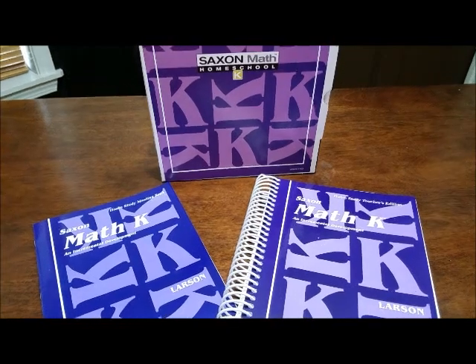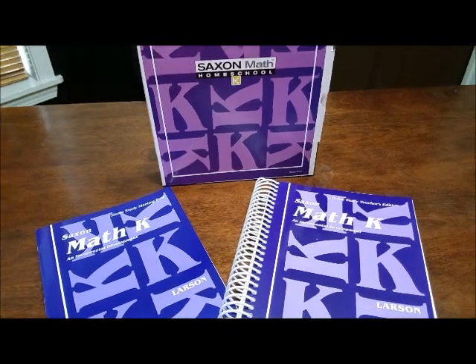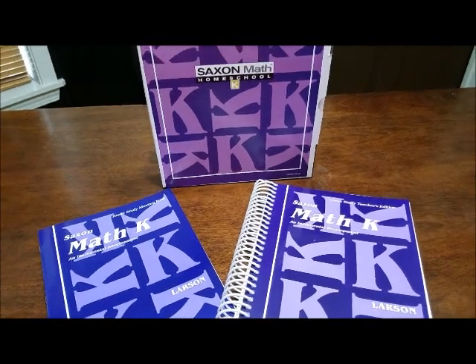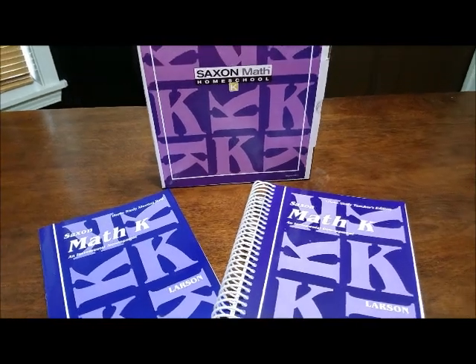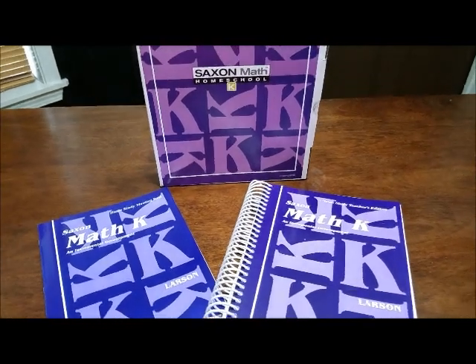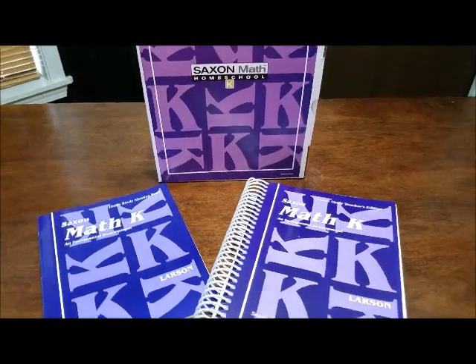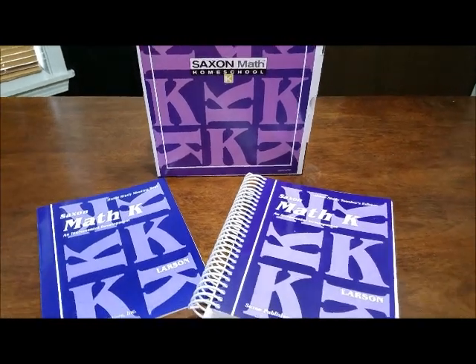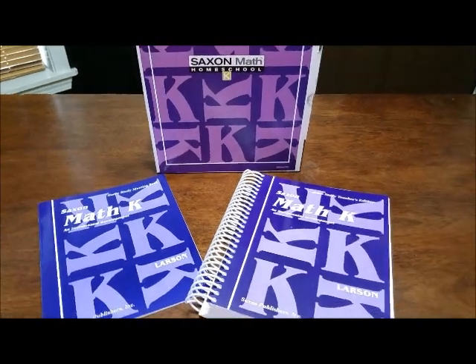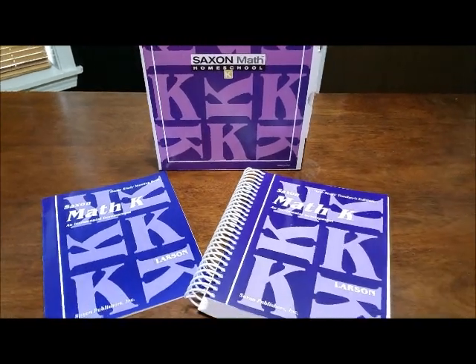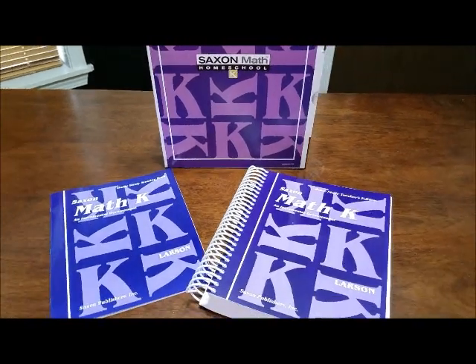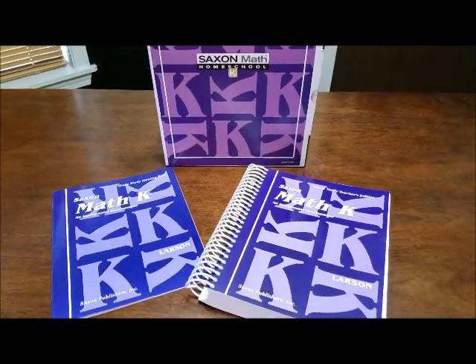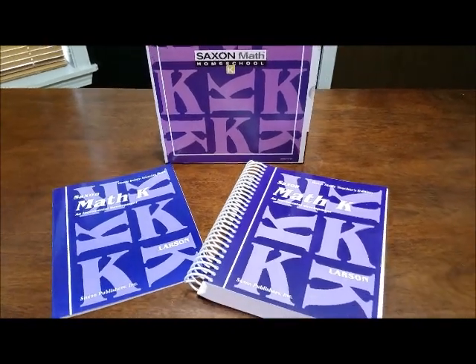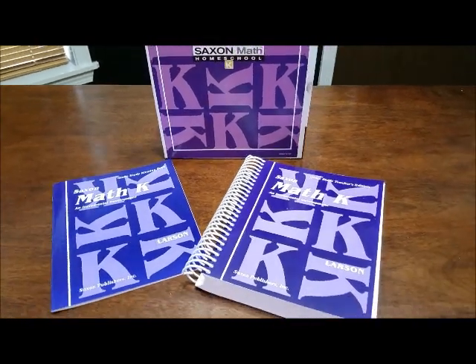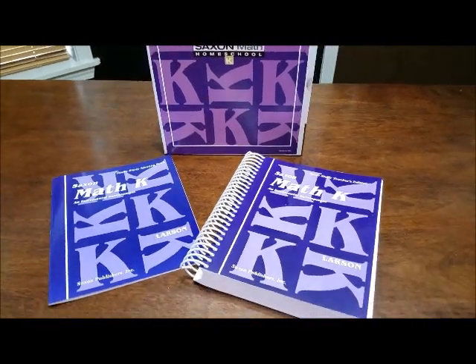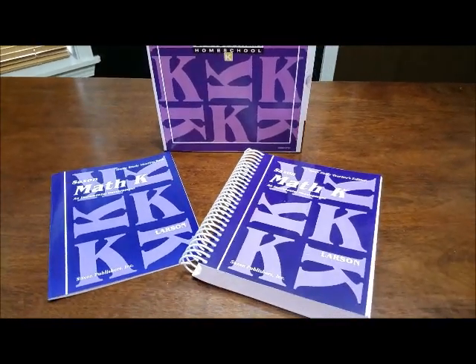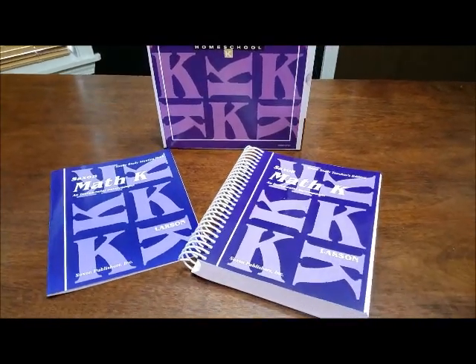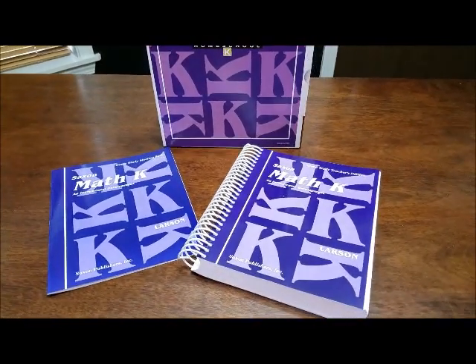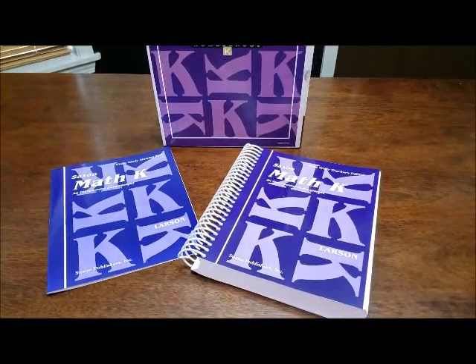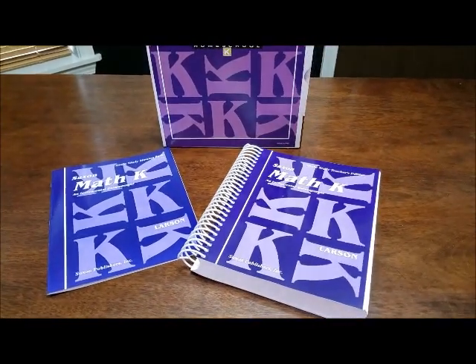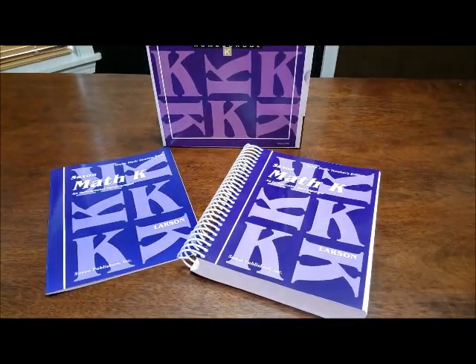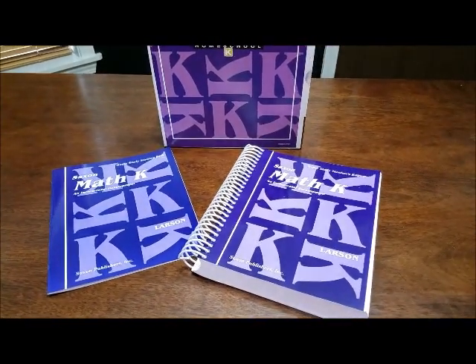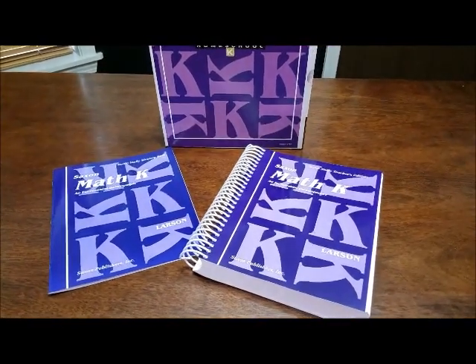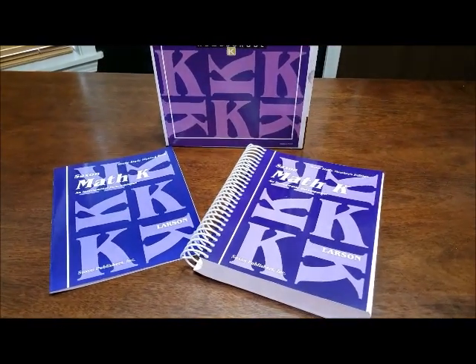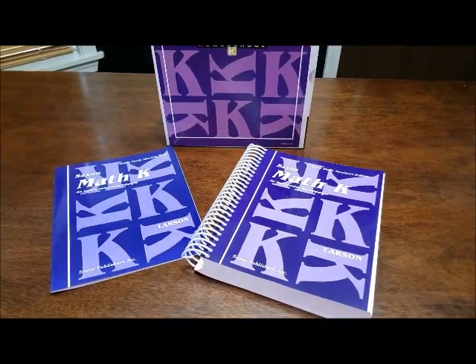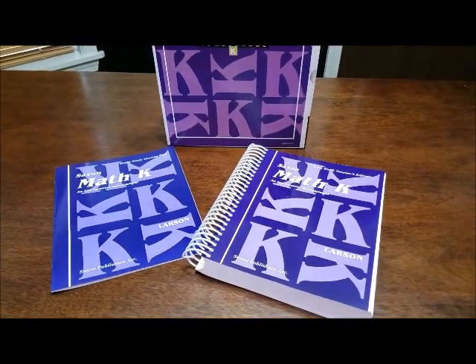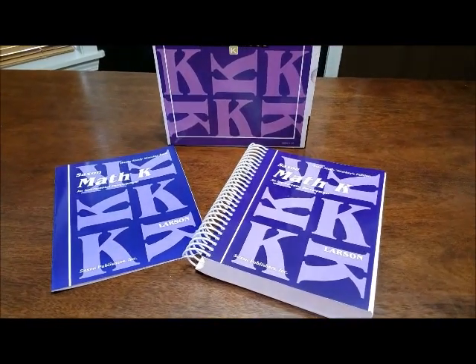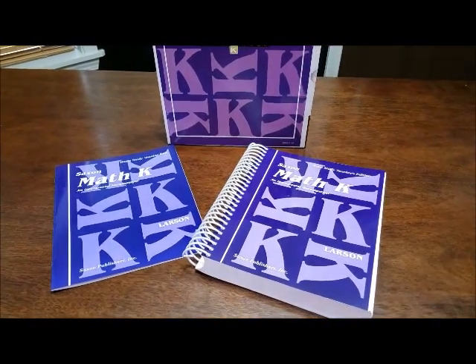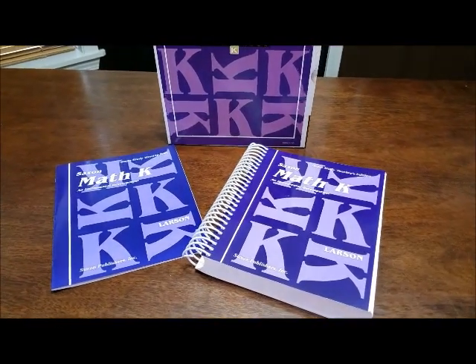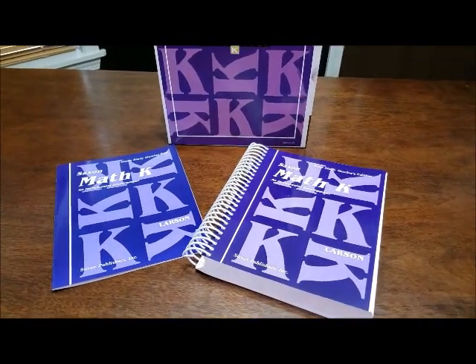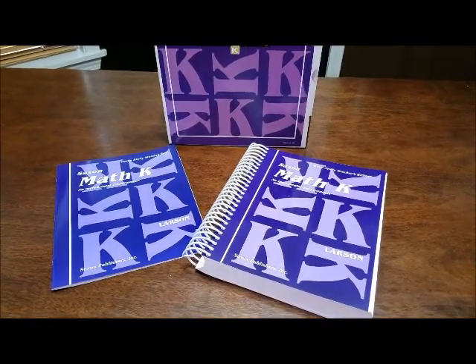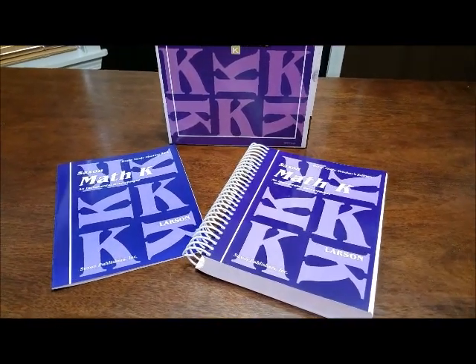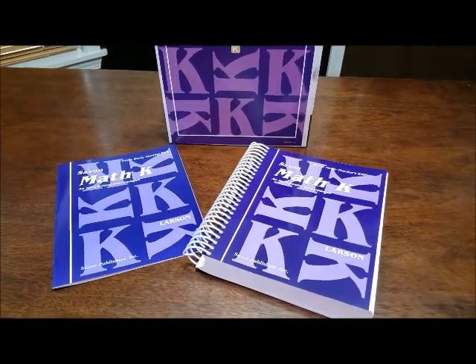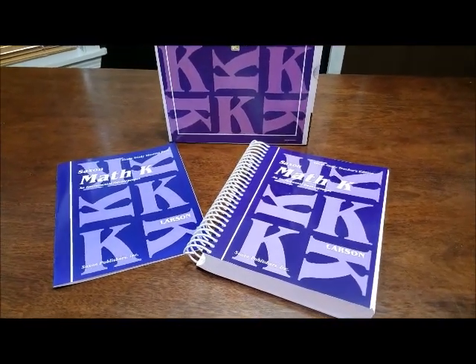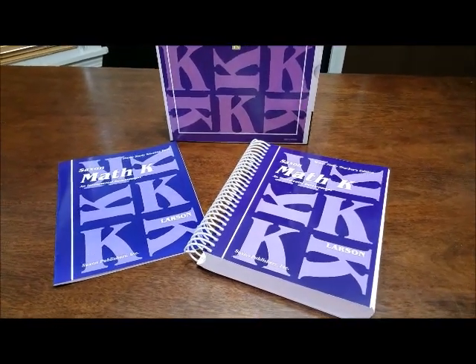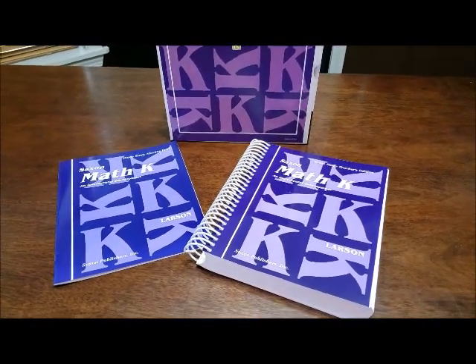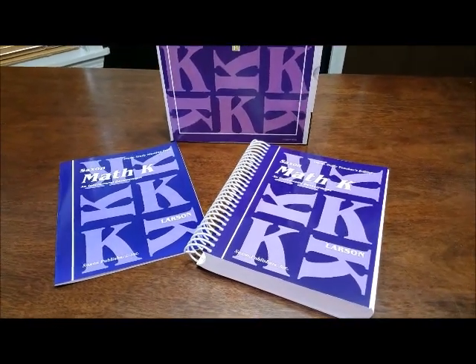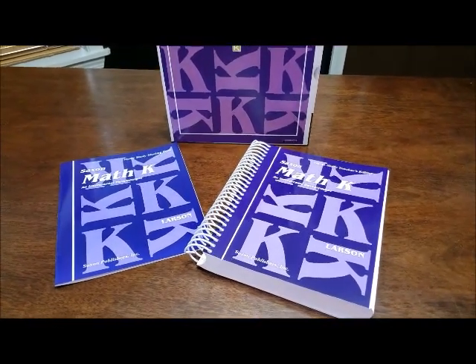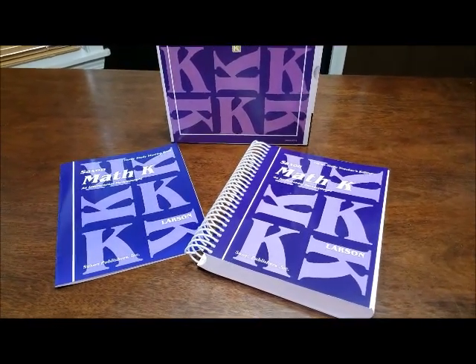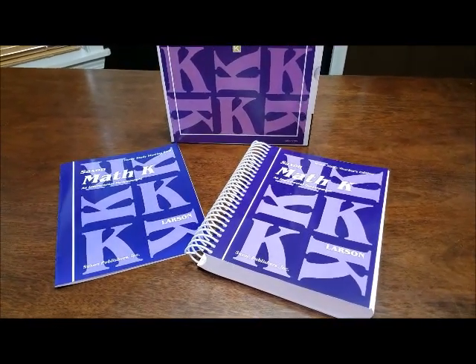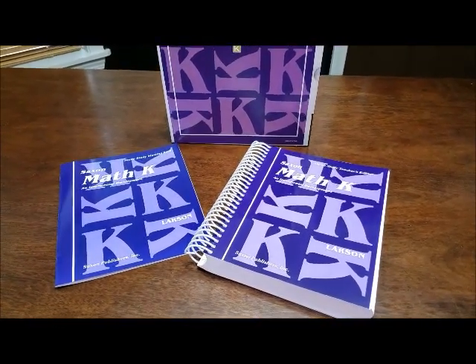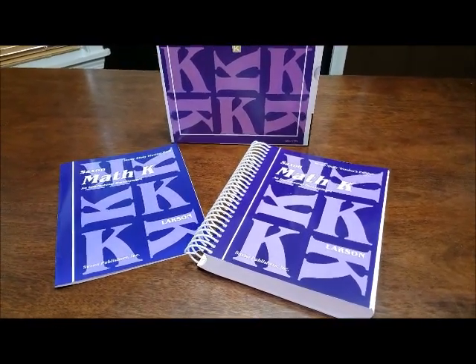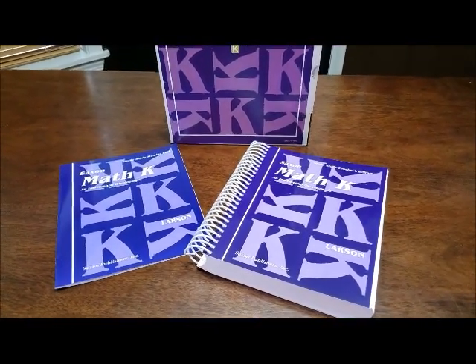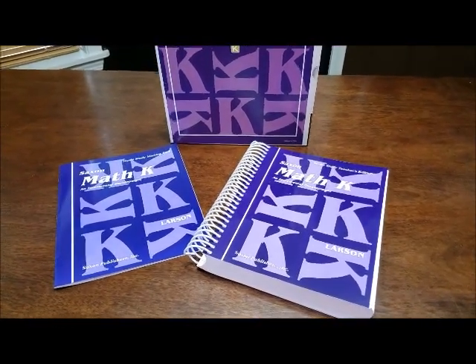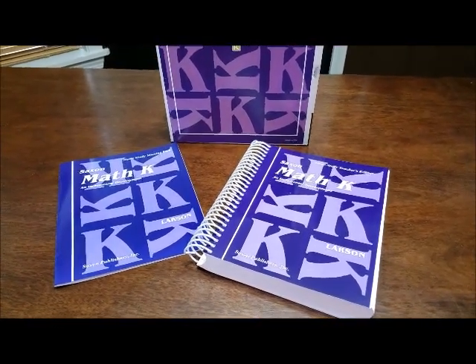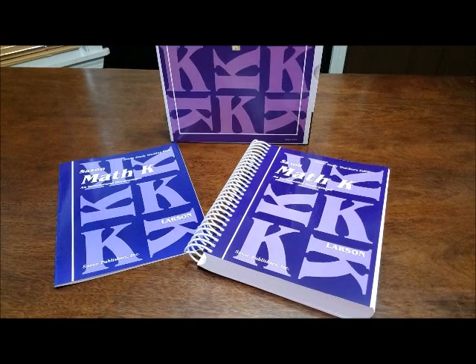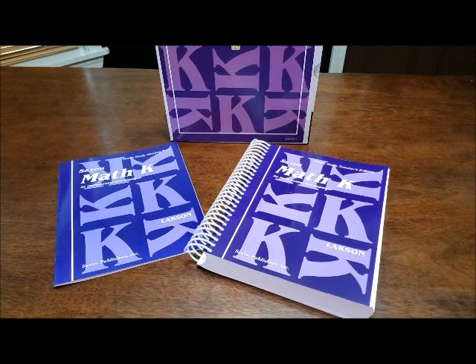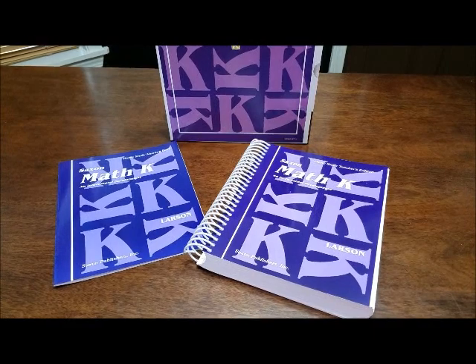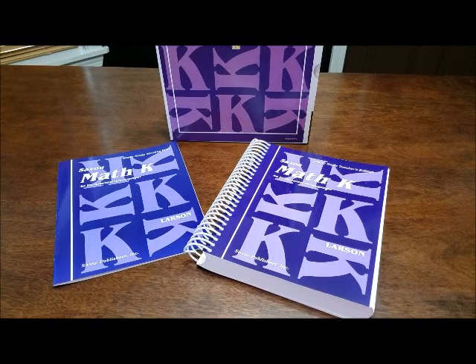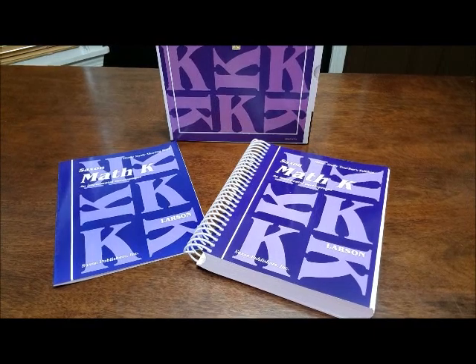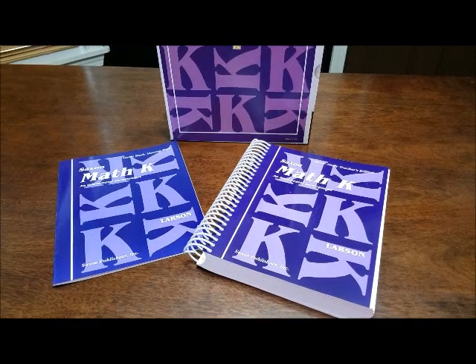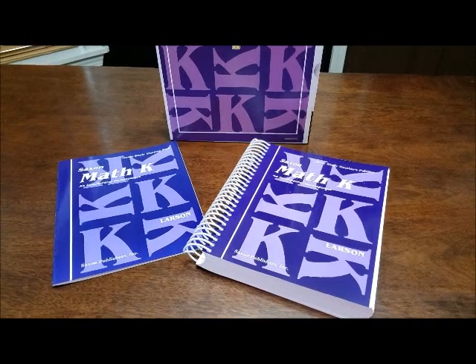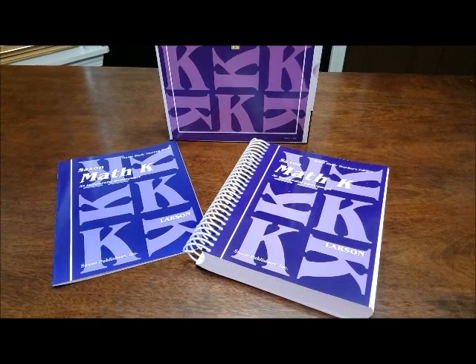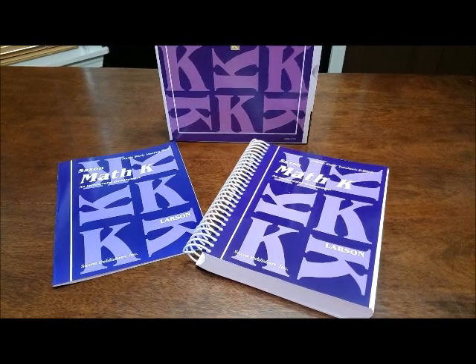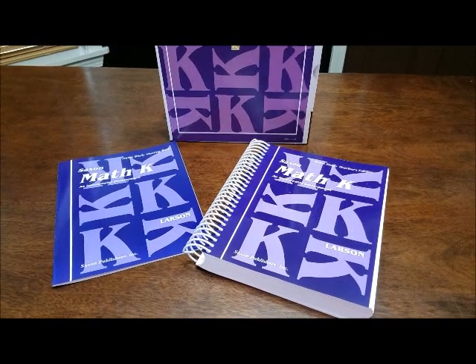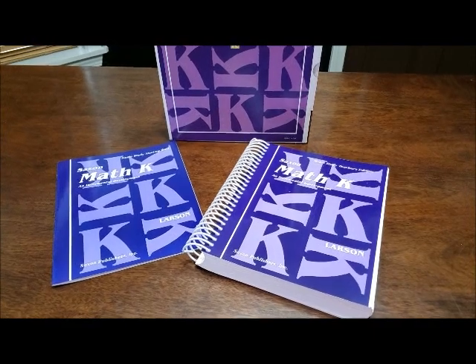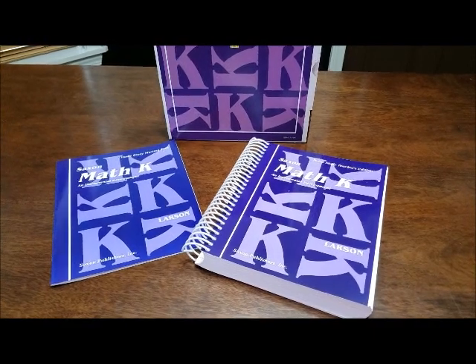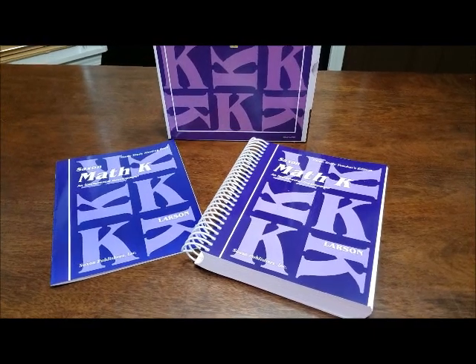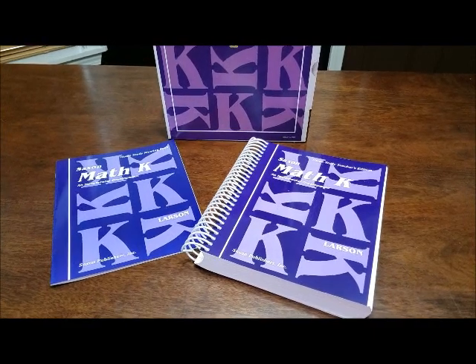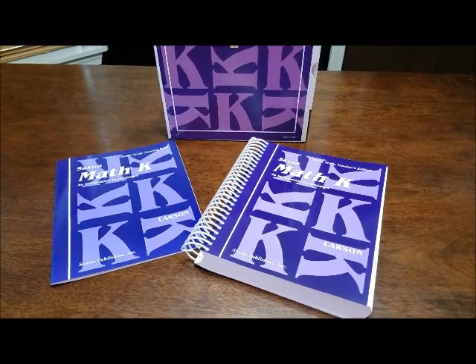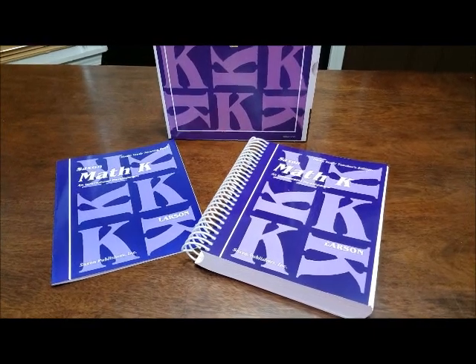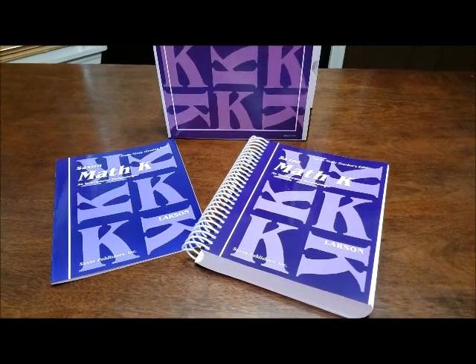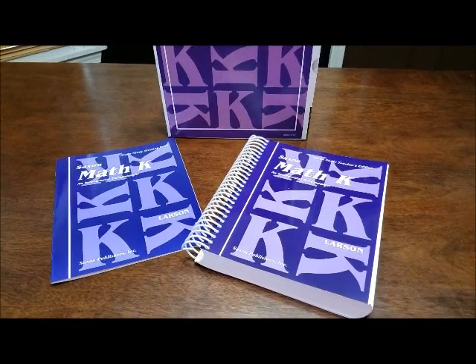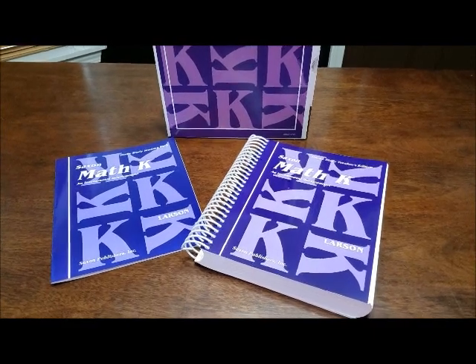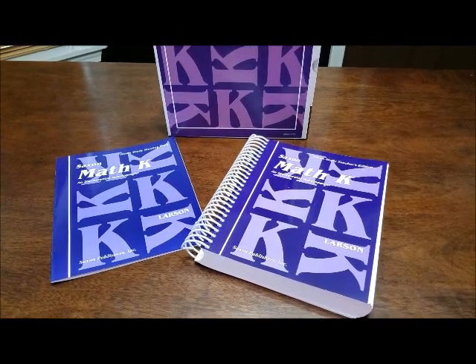Hey Russell fam, today we are going to be doing a flip through of Saxon math for kindergarten.